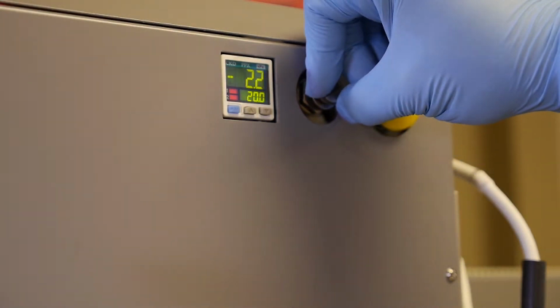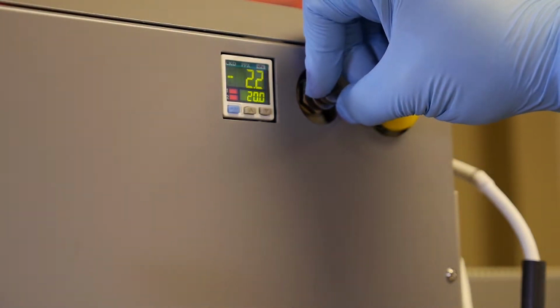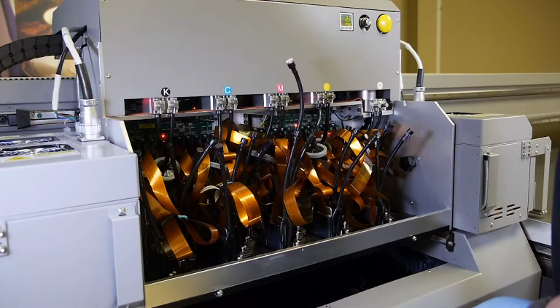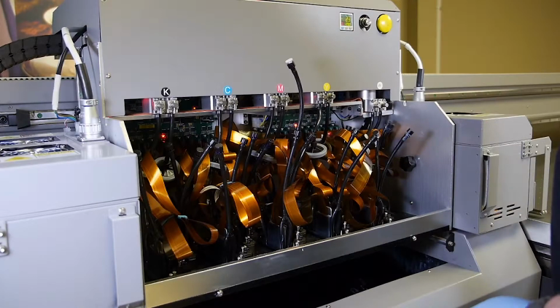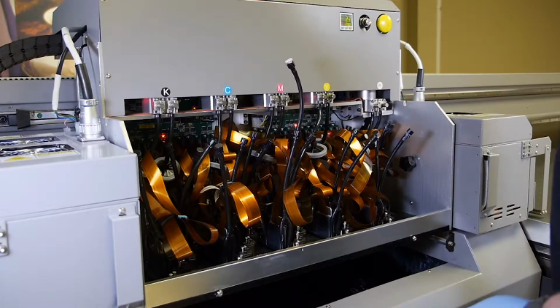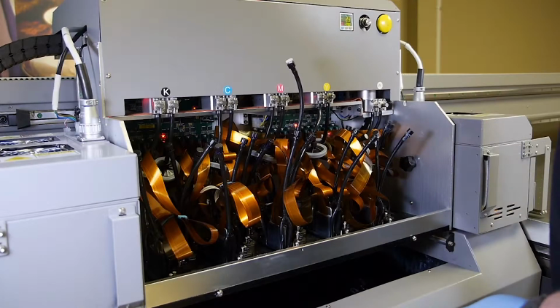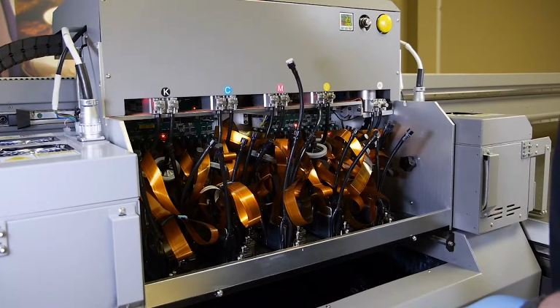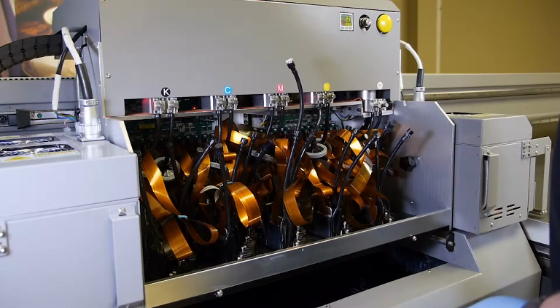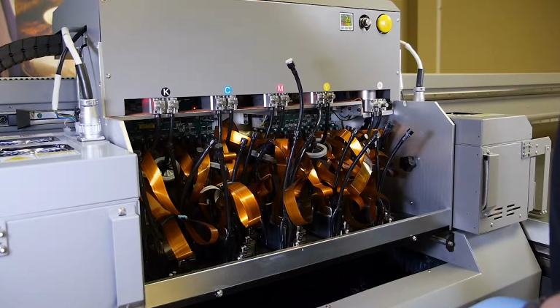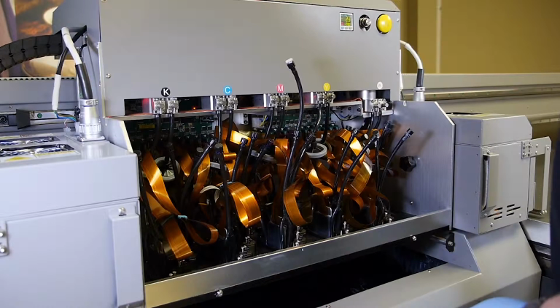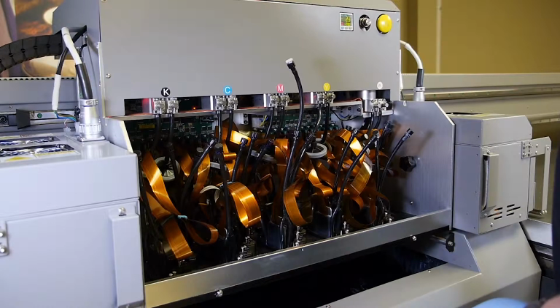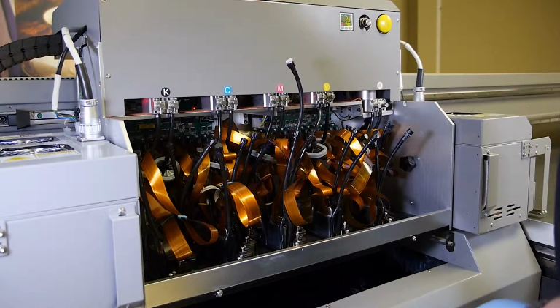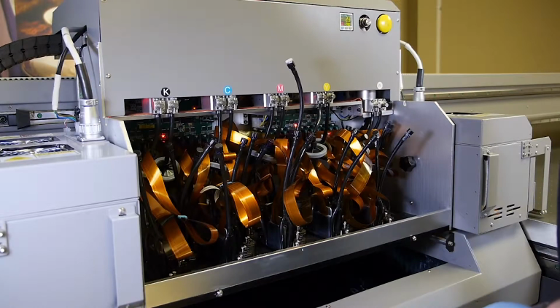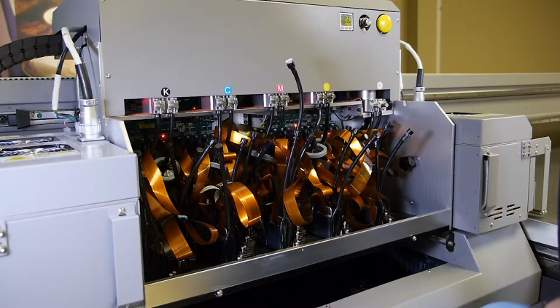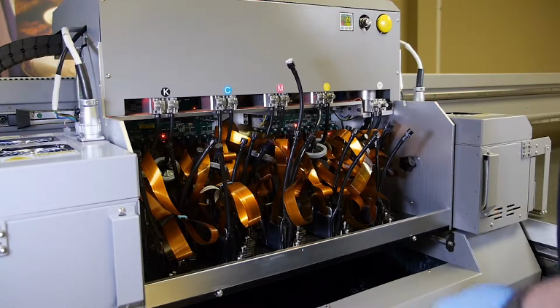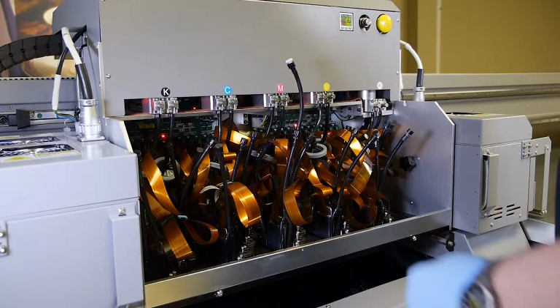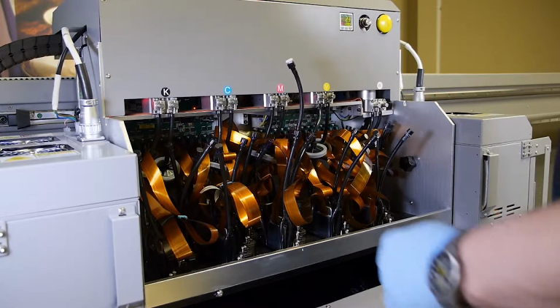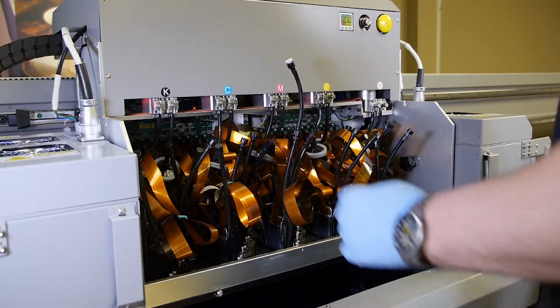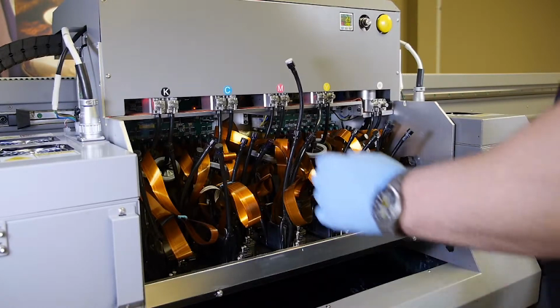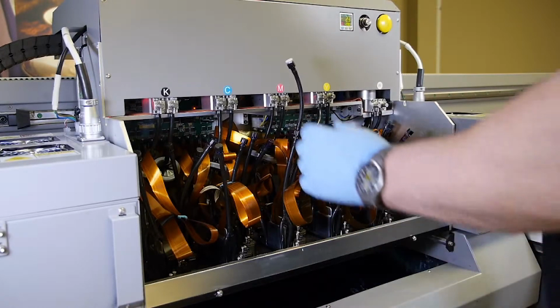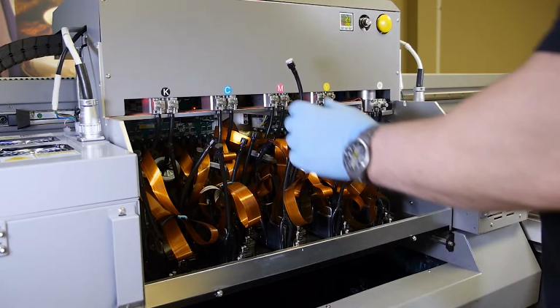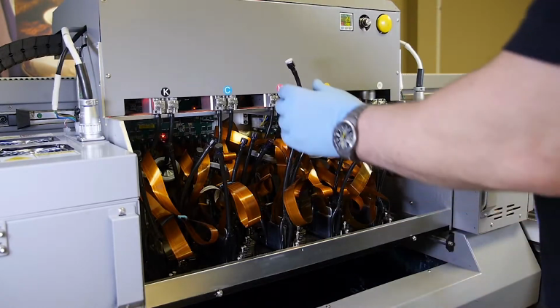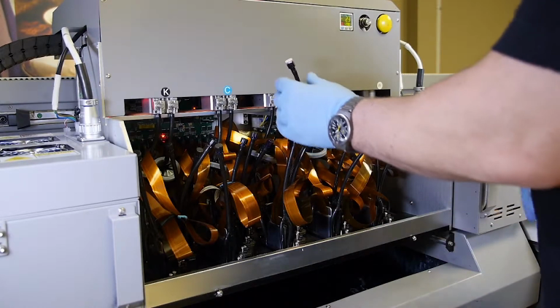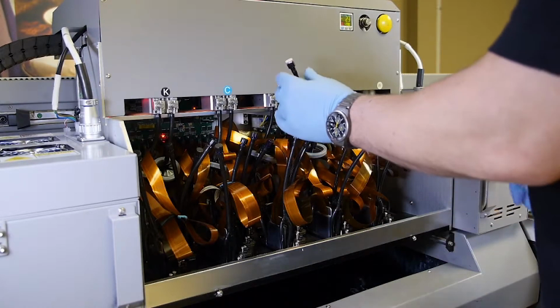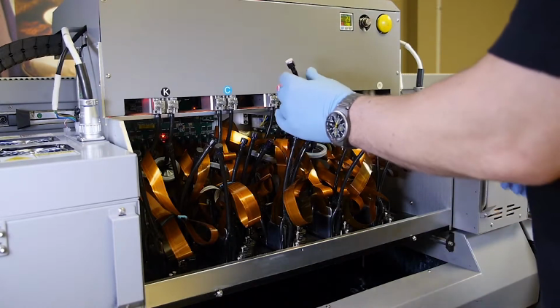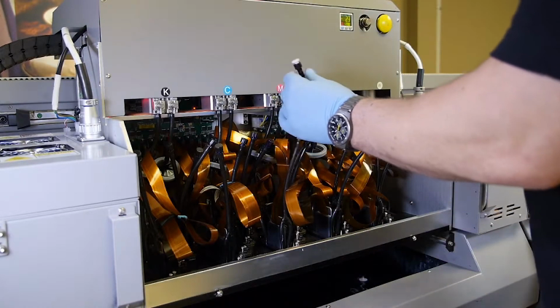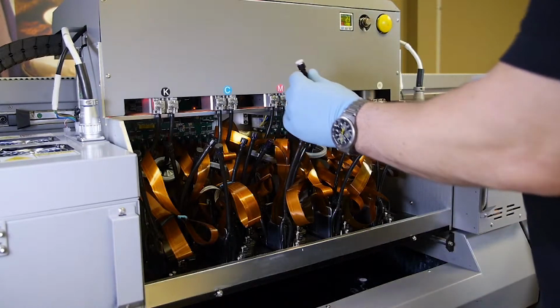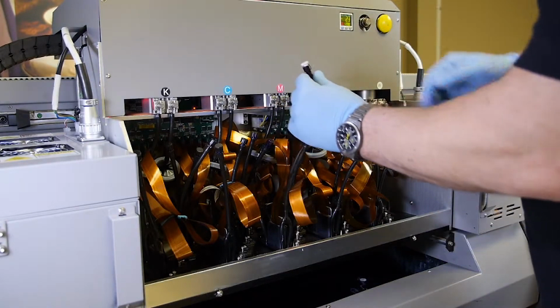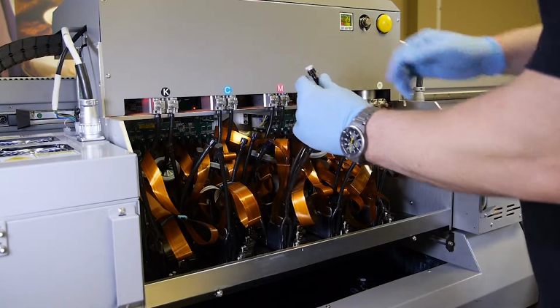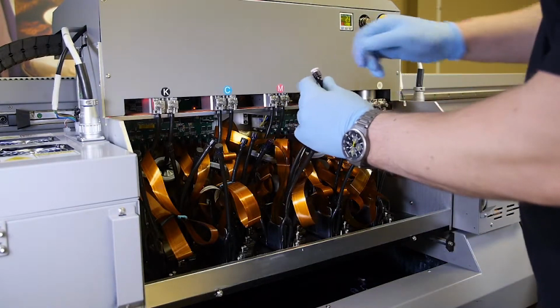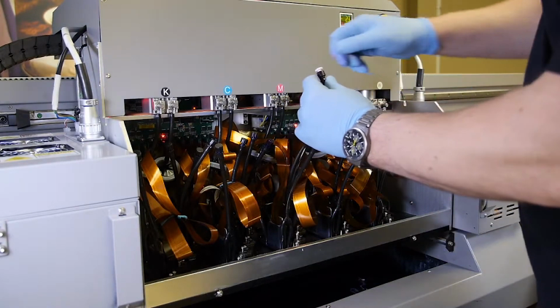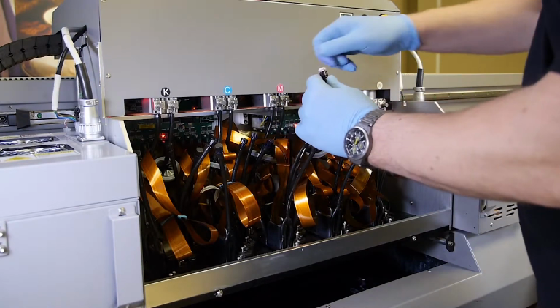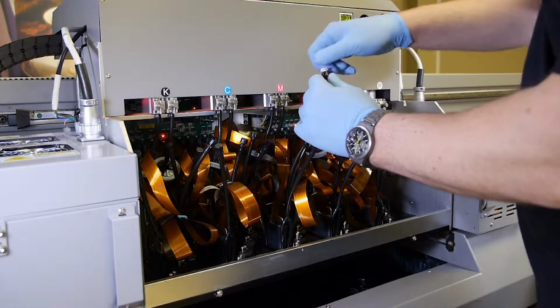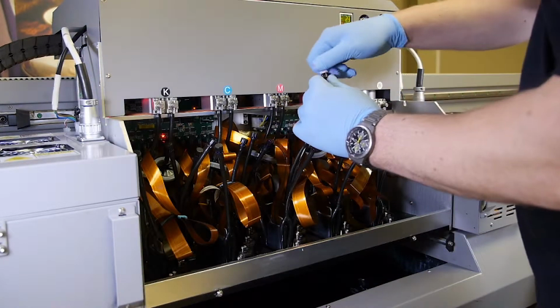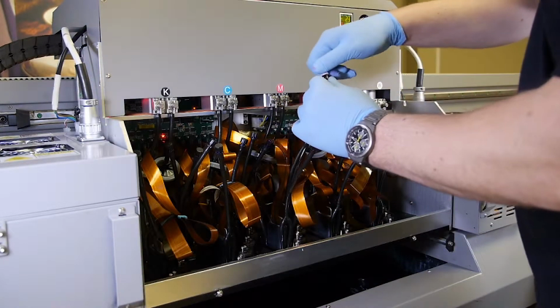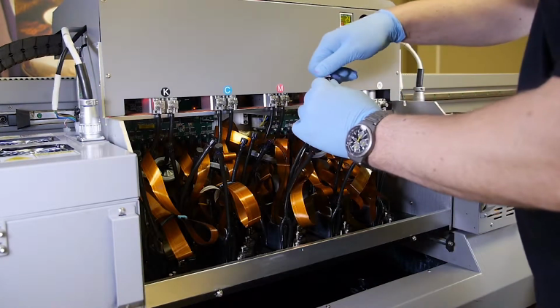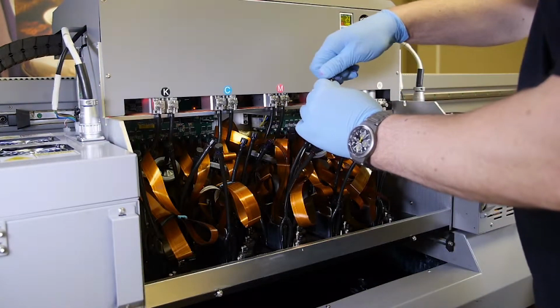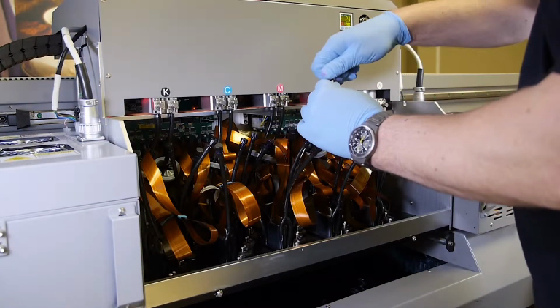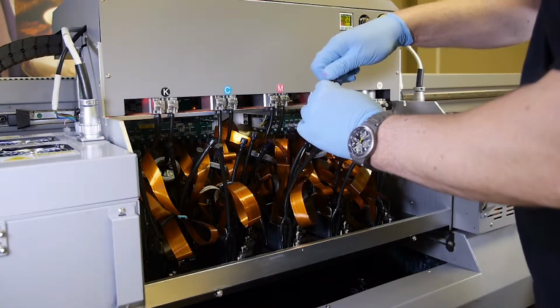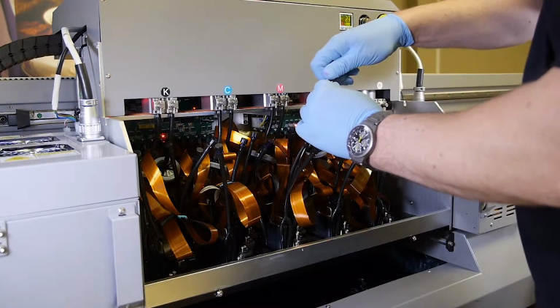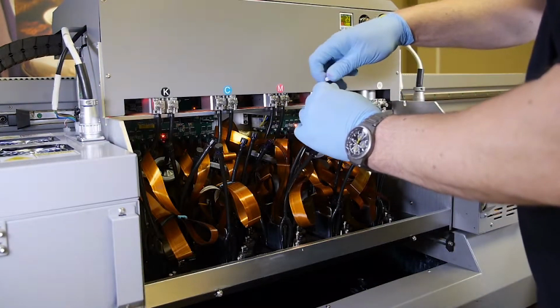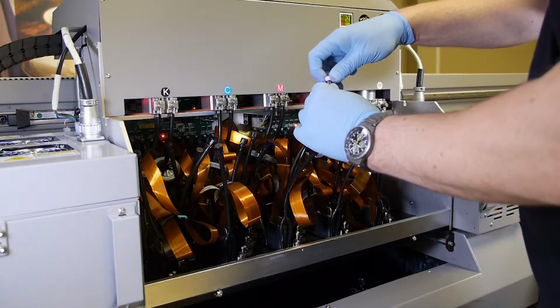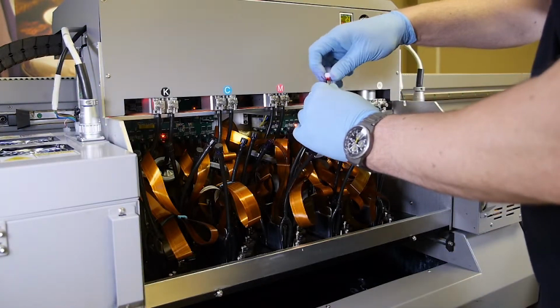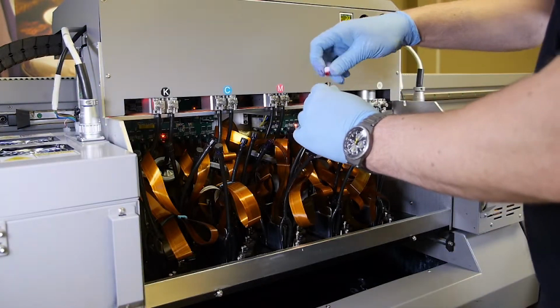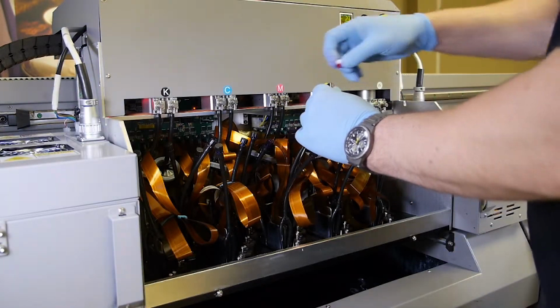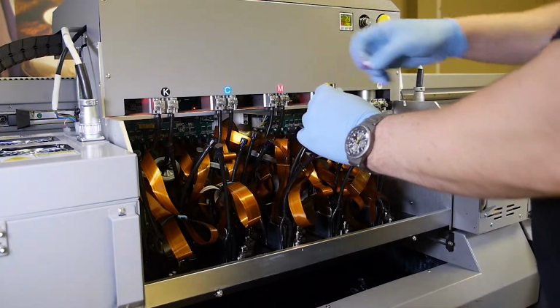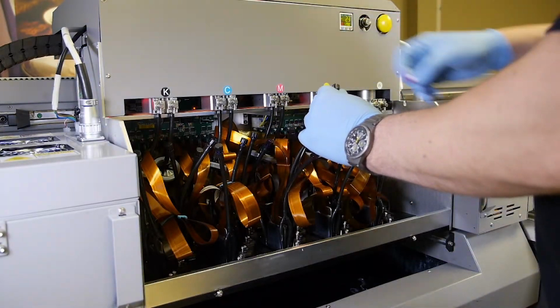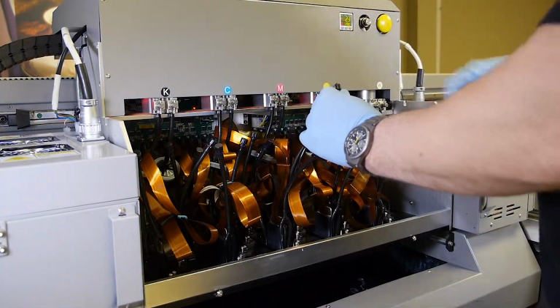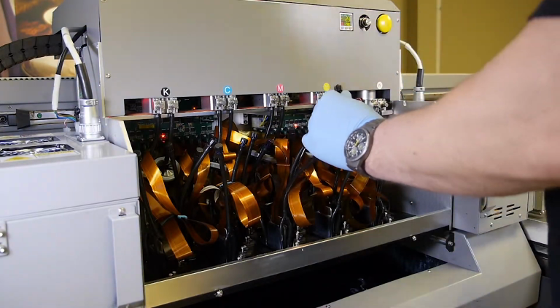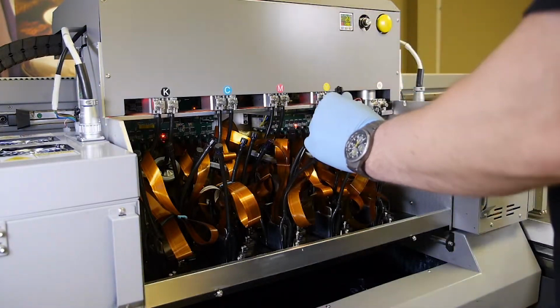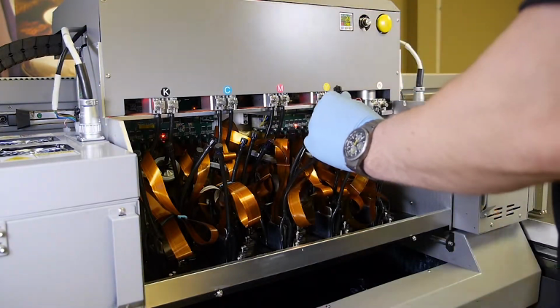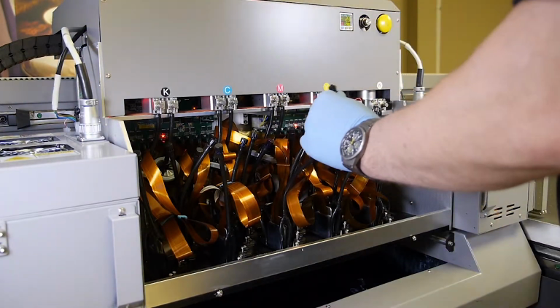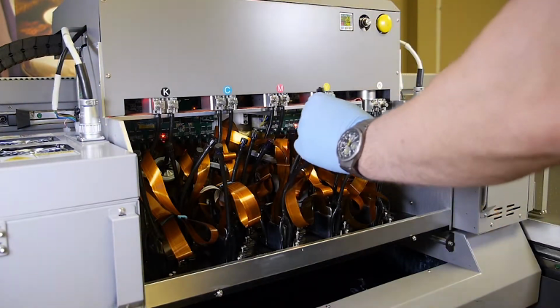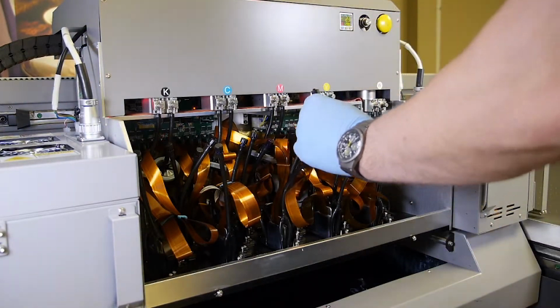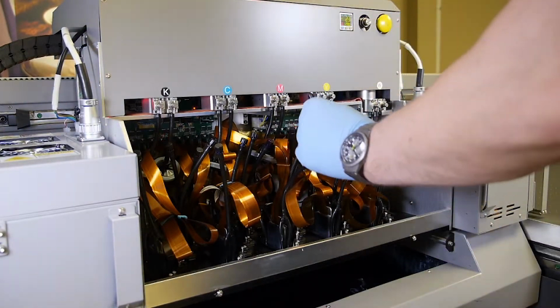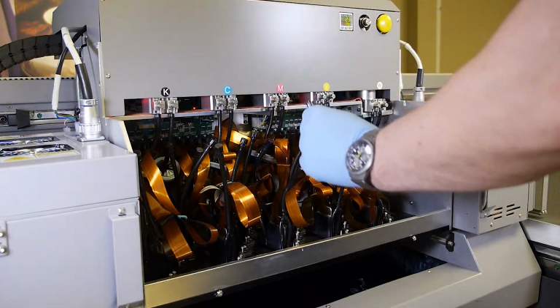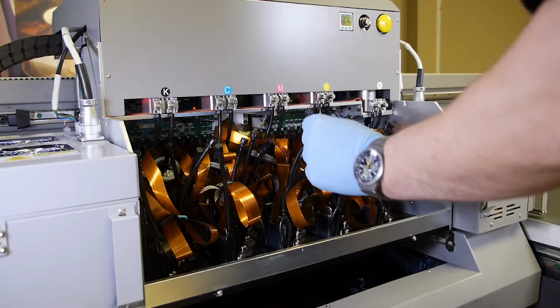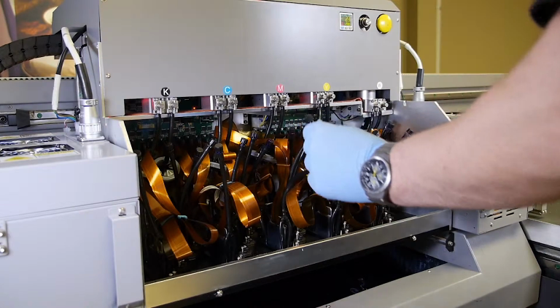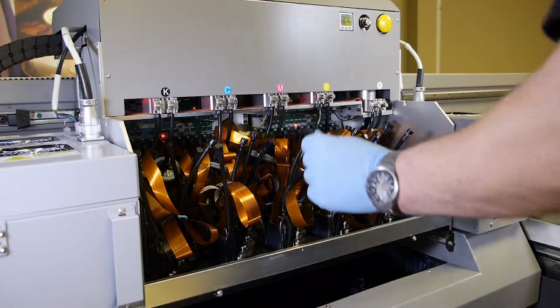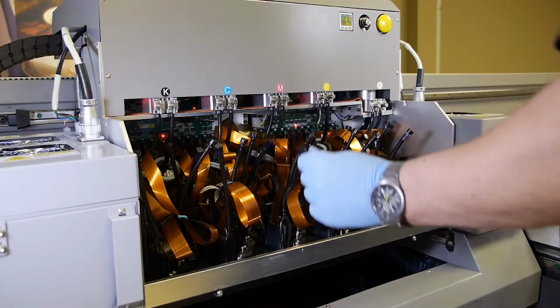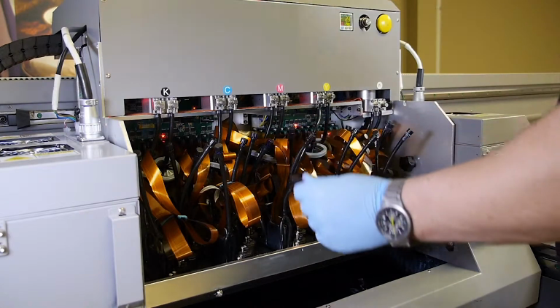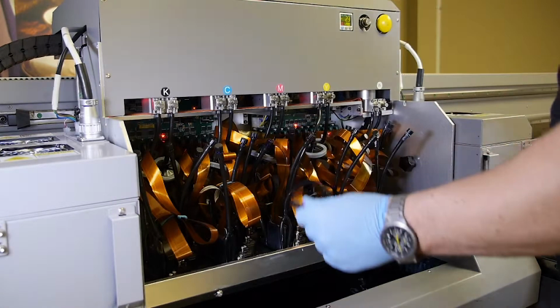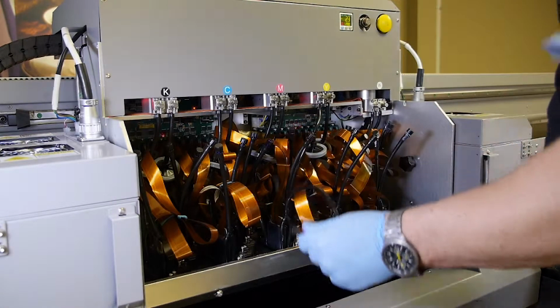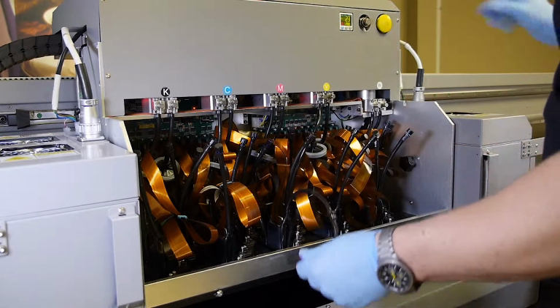Remove the cap from the affected printhead. Direct and hold the vent tube towards the waste tank.